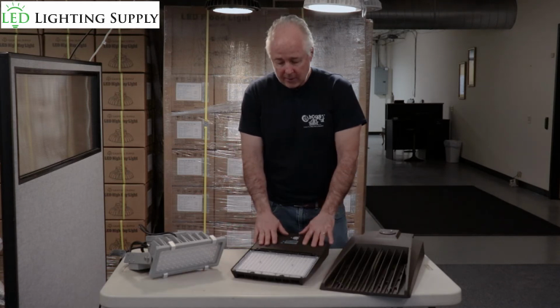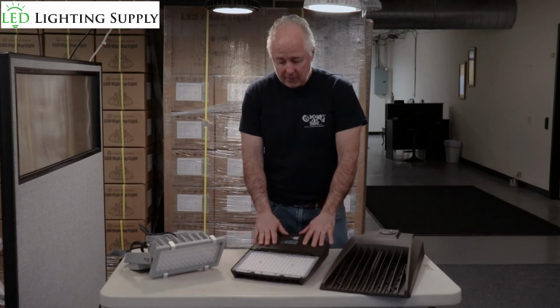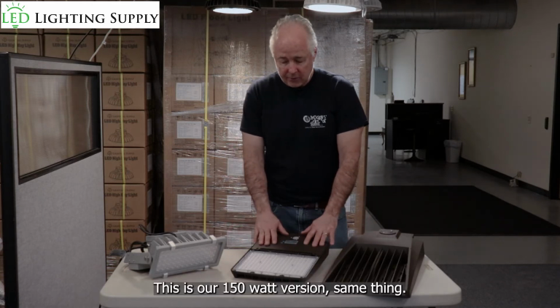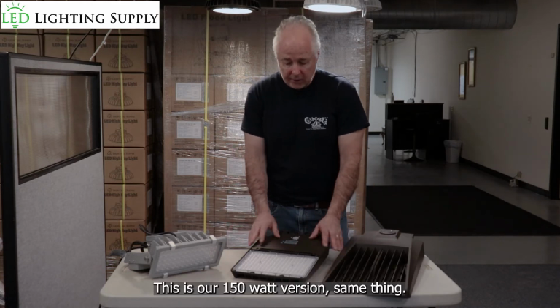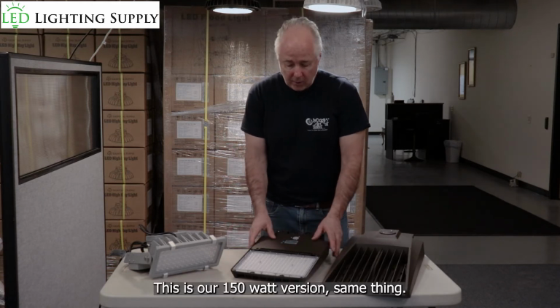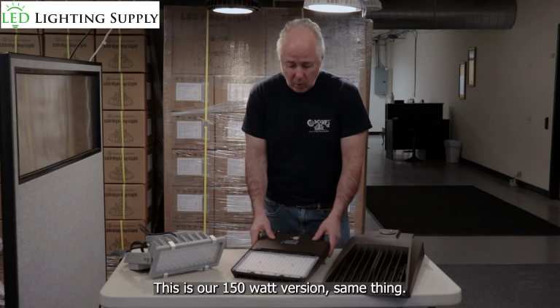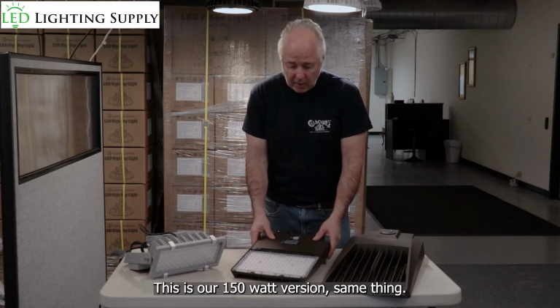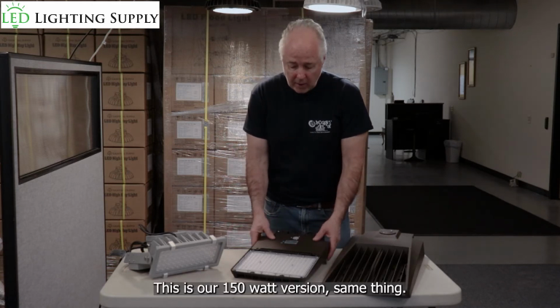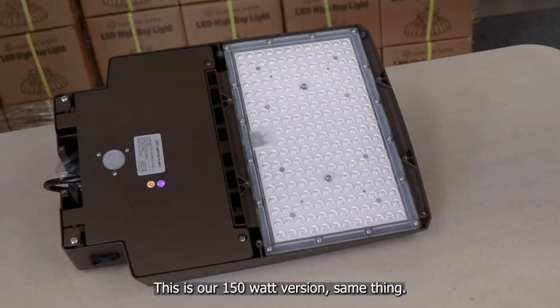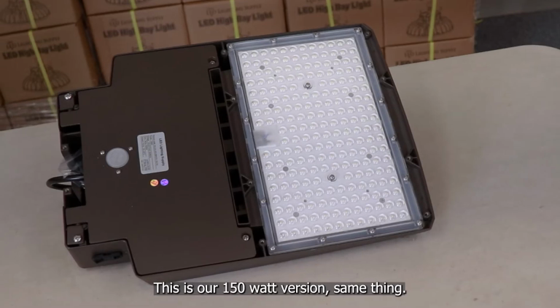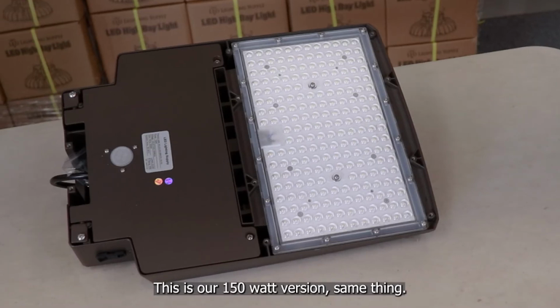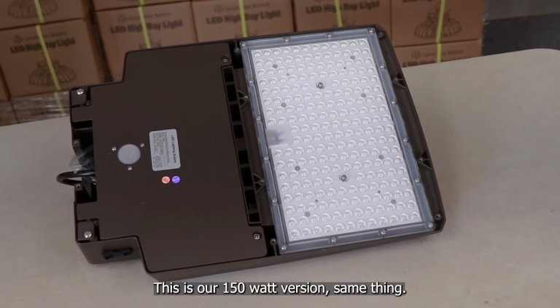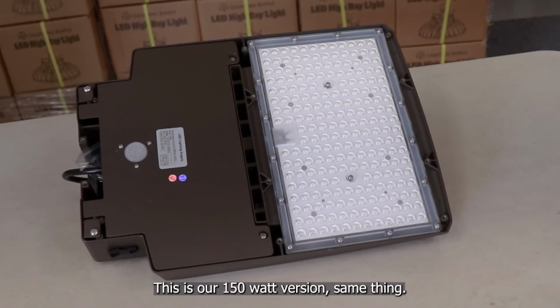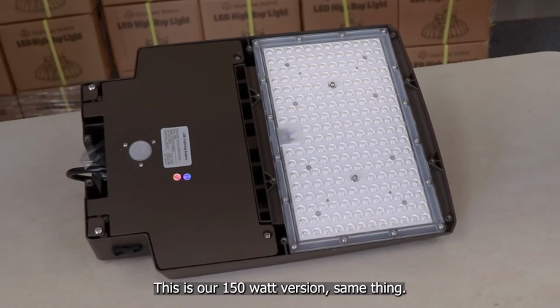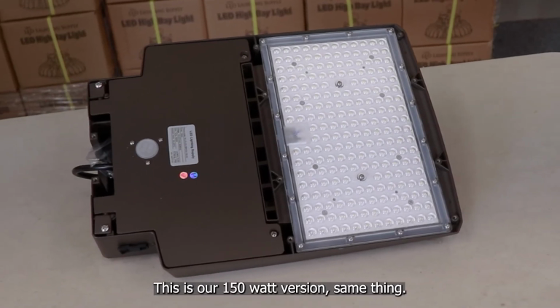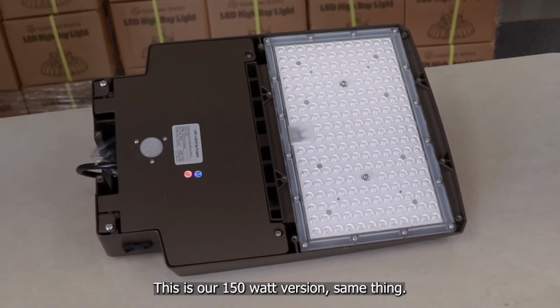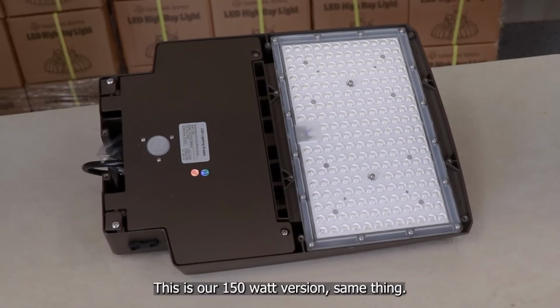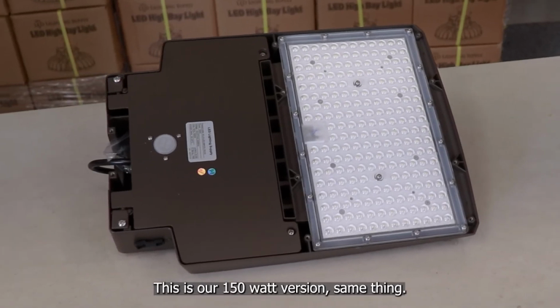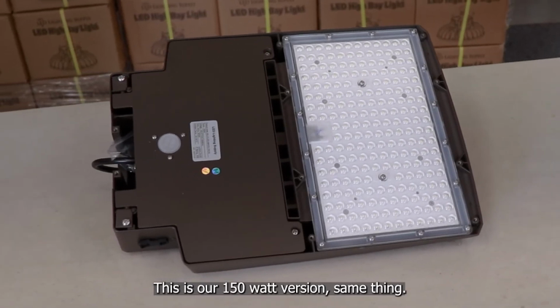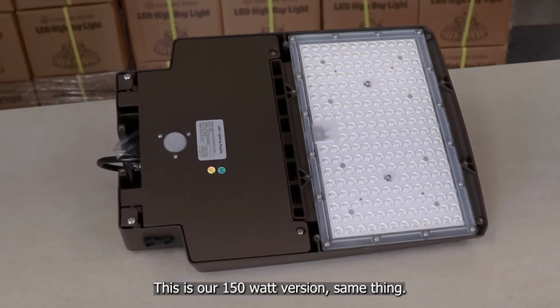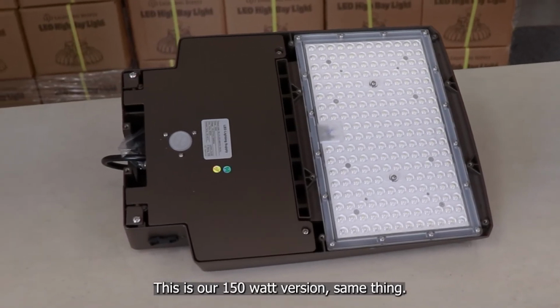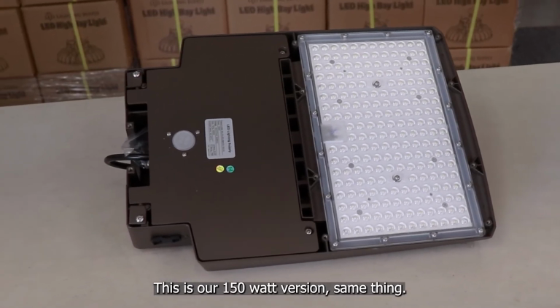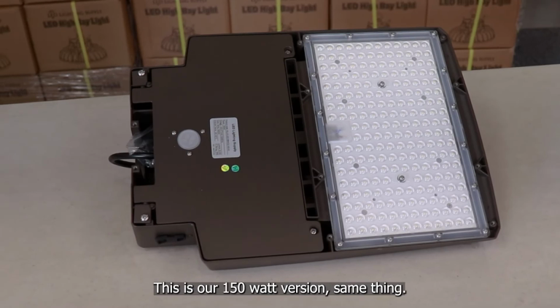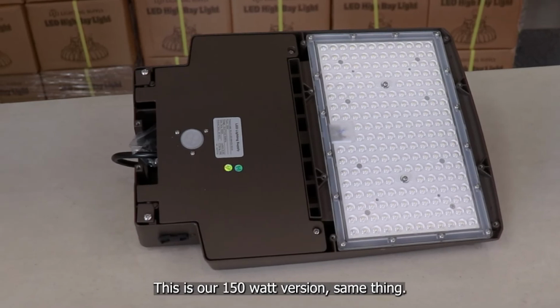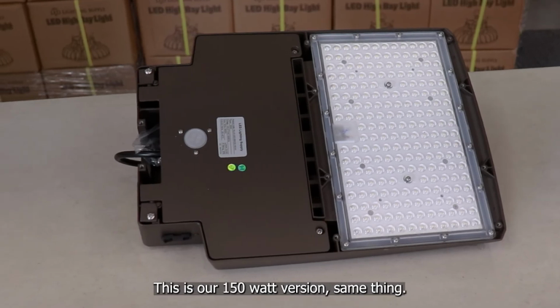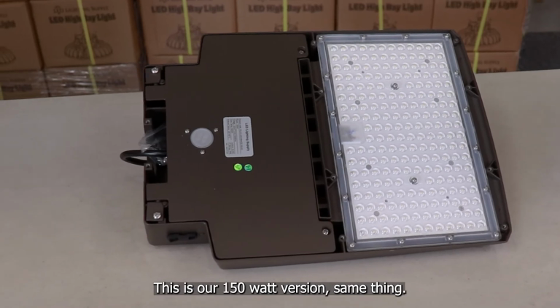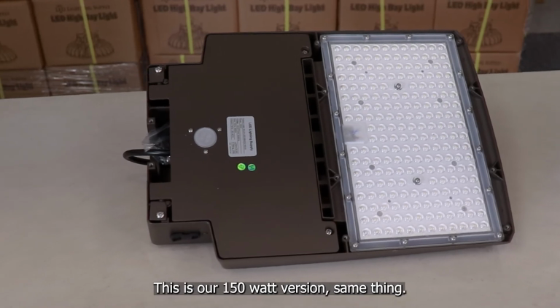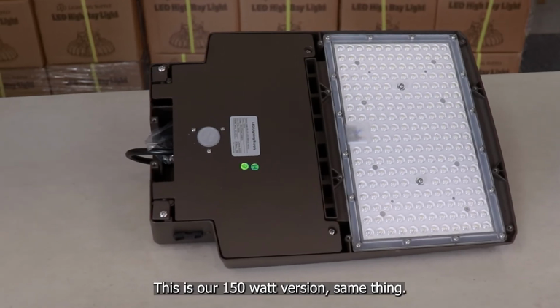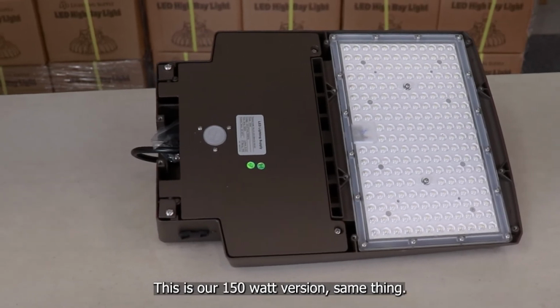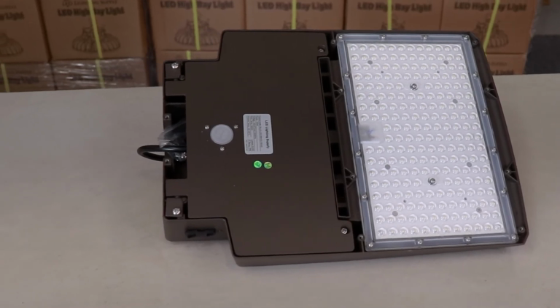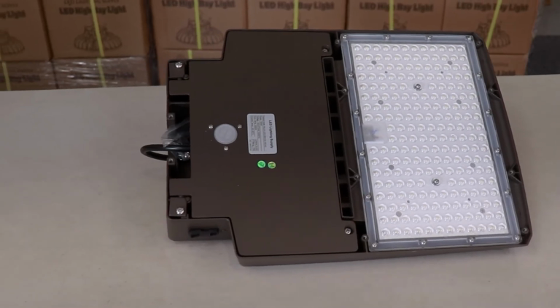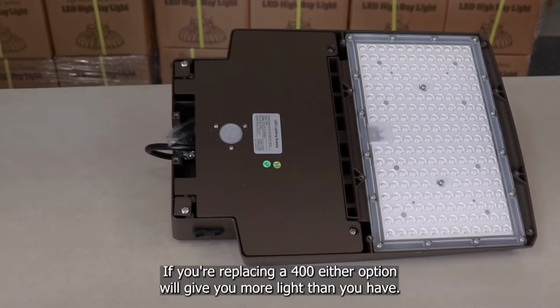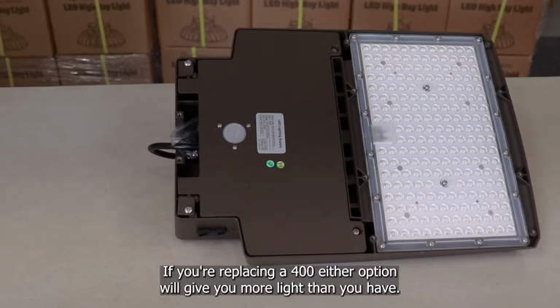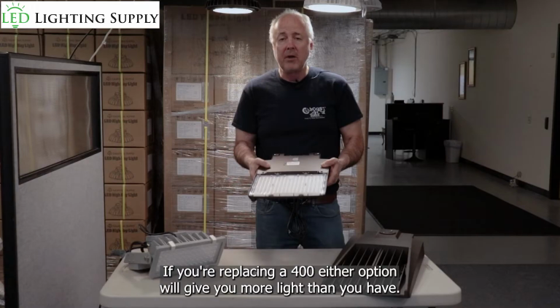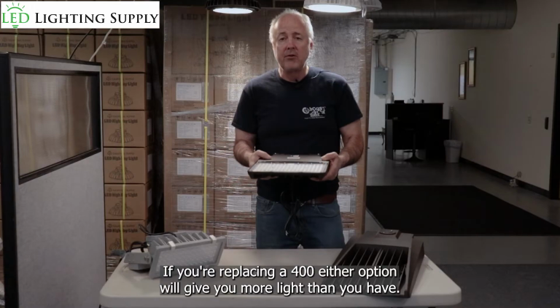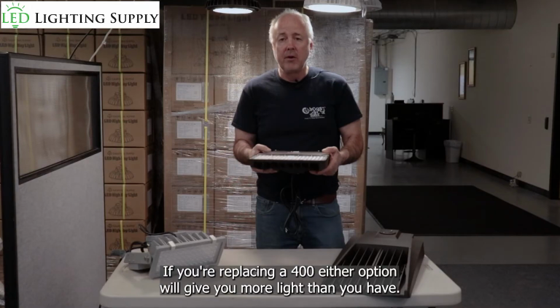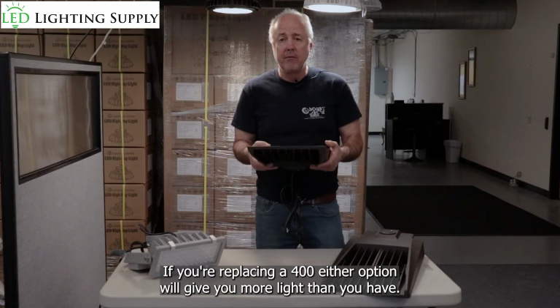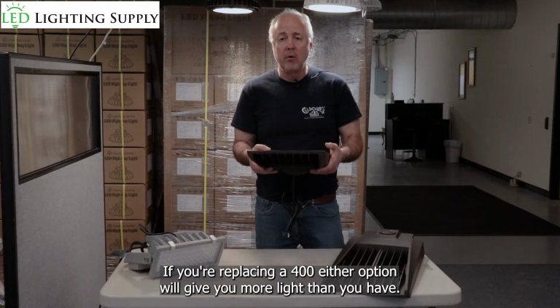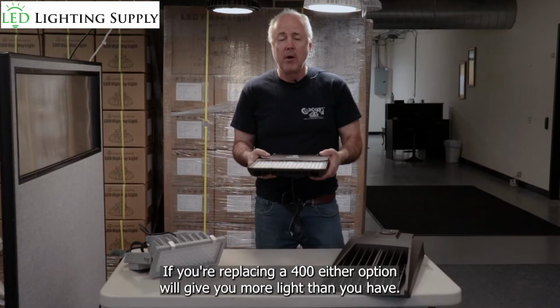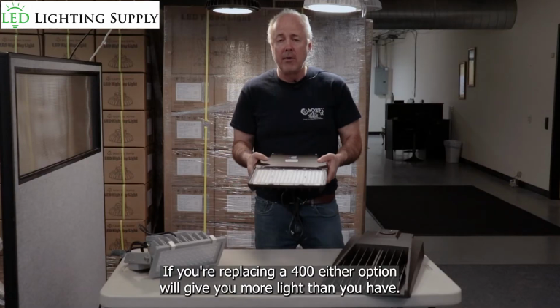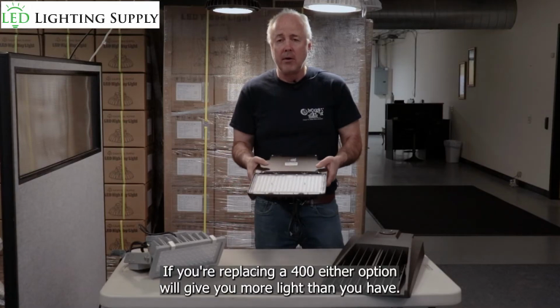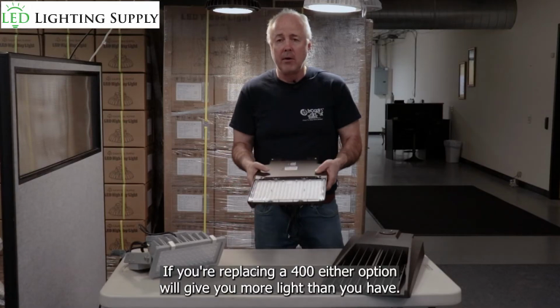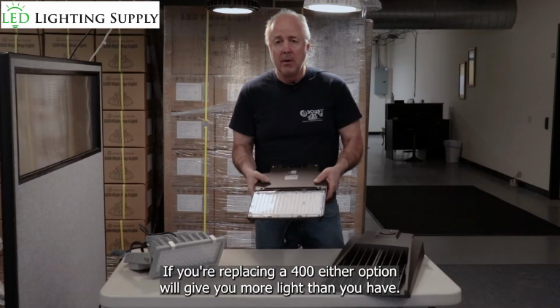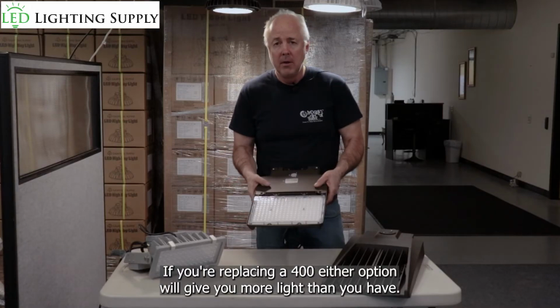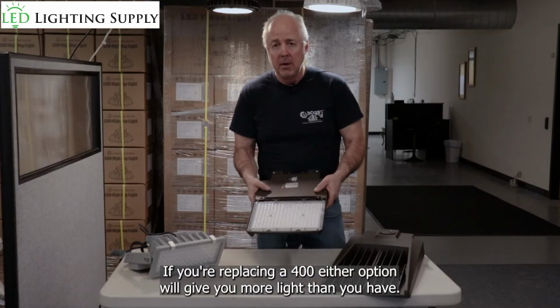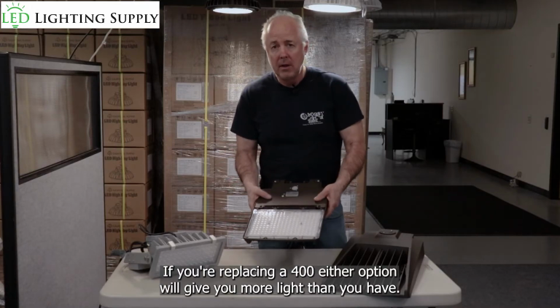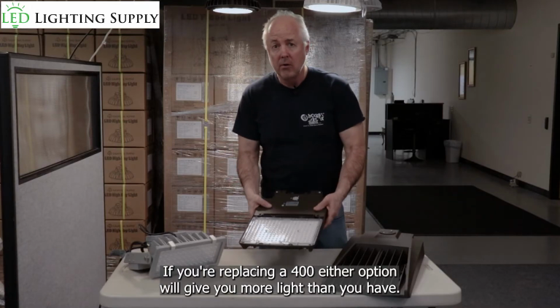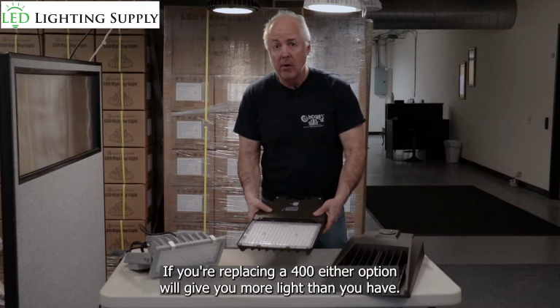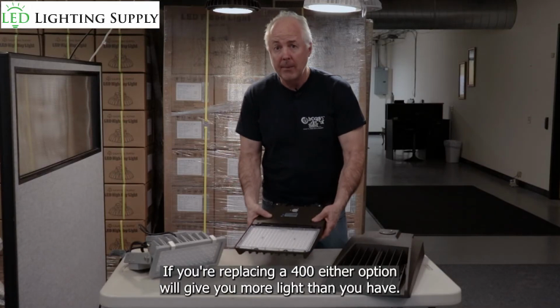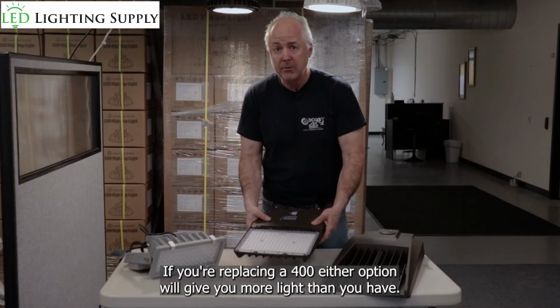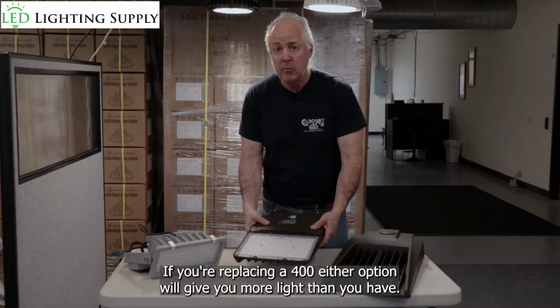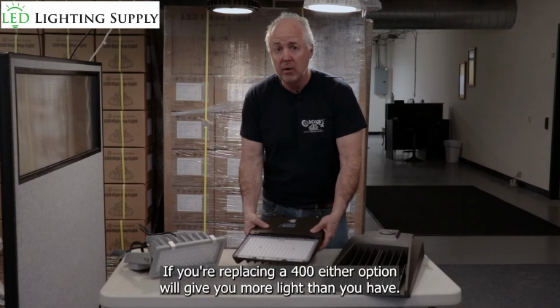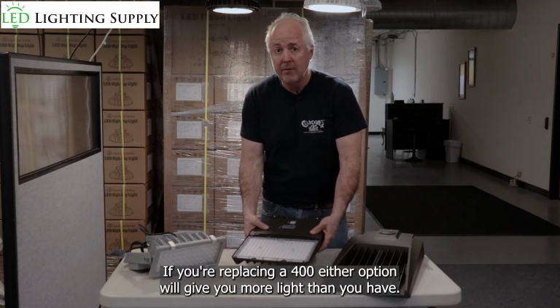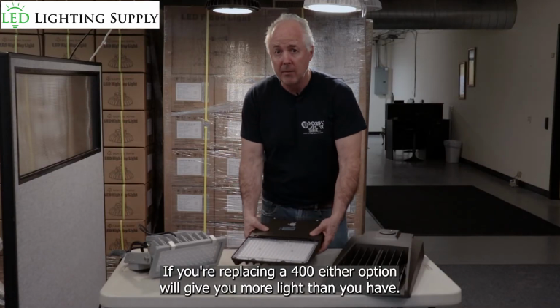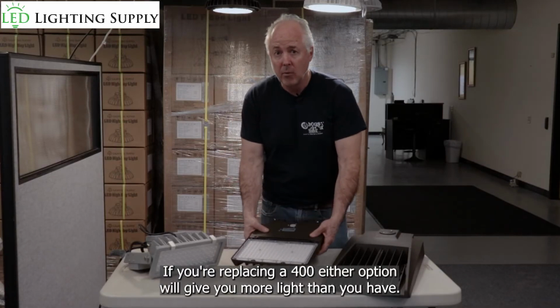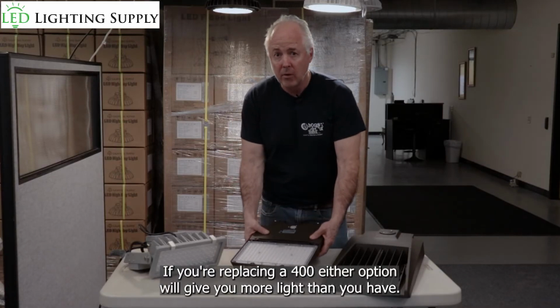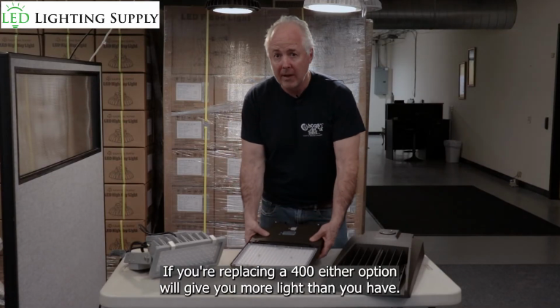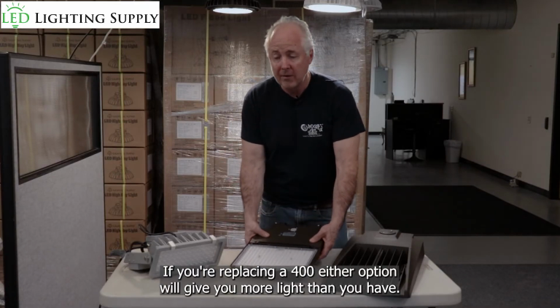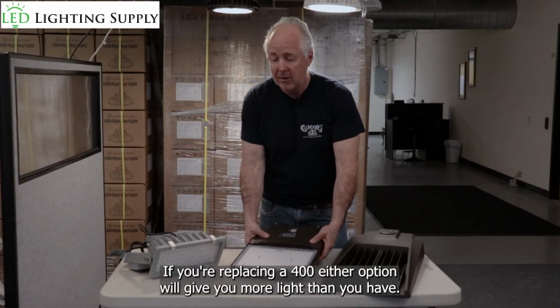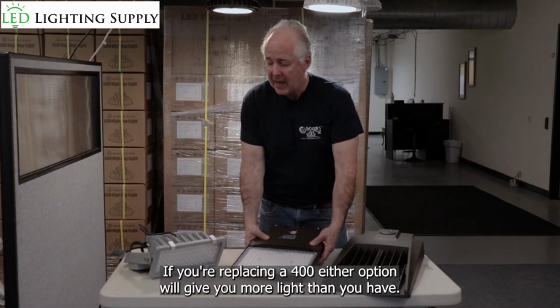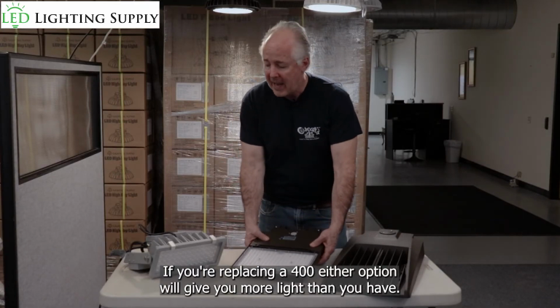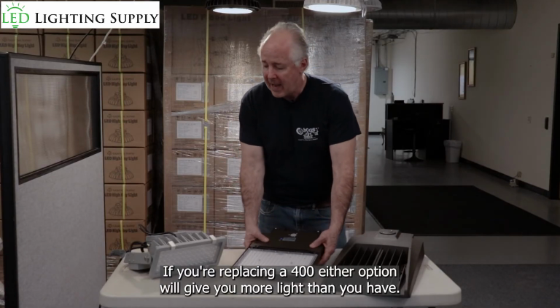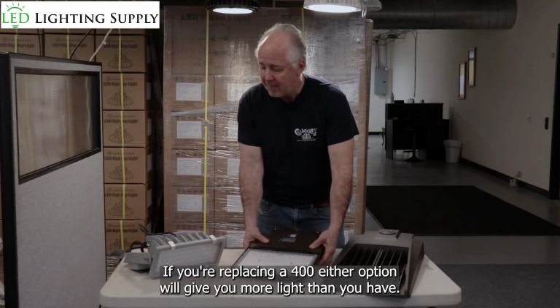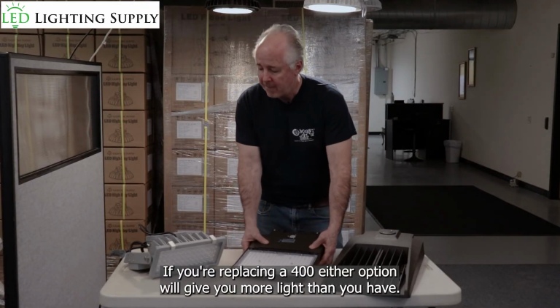This is our 100 and 150 watt version — same thing. If you're replacing a 400 watt, either option will give you more light than you have.